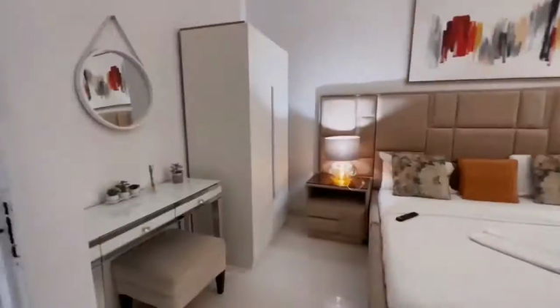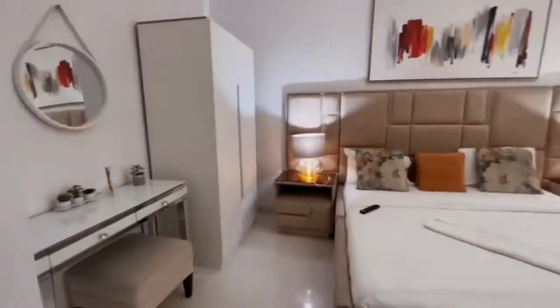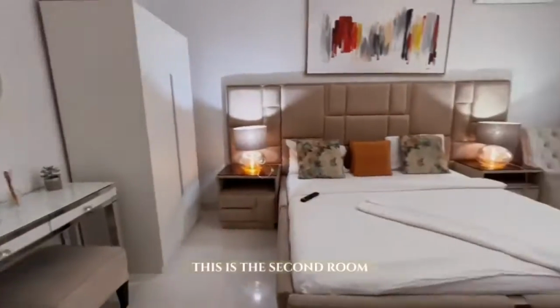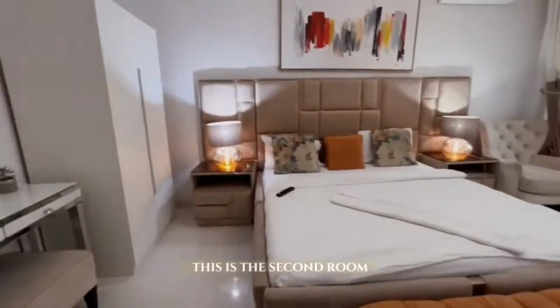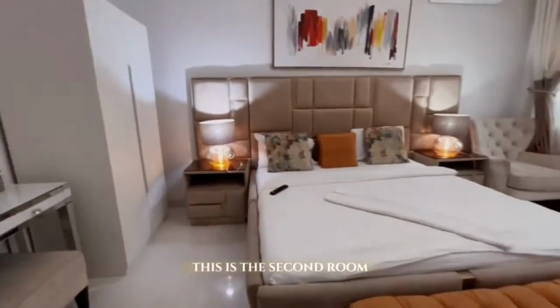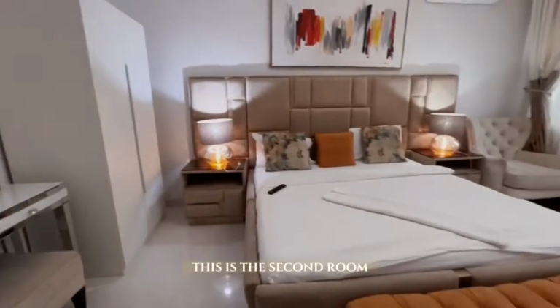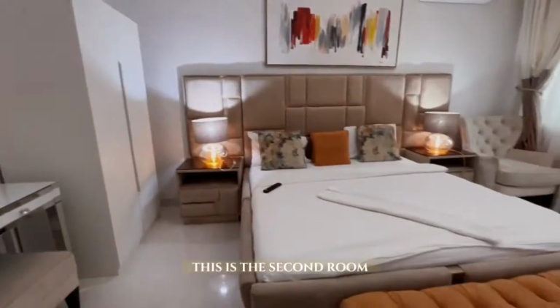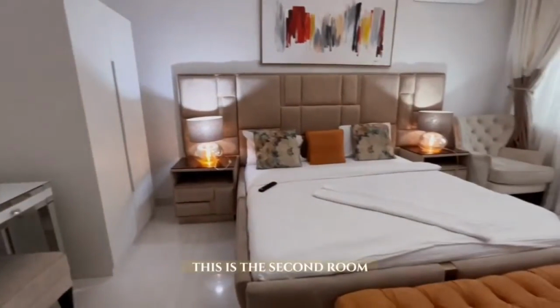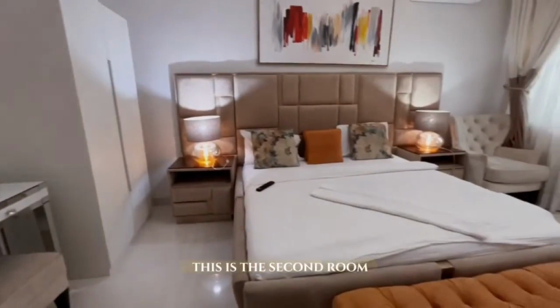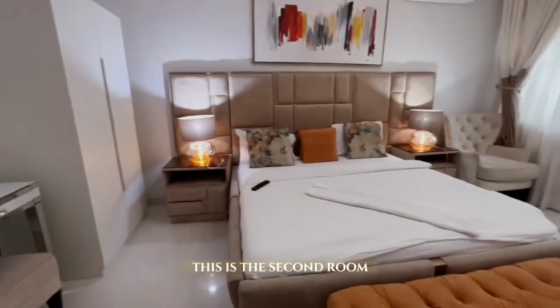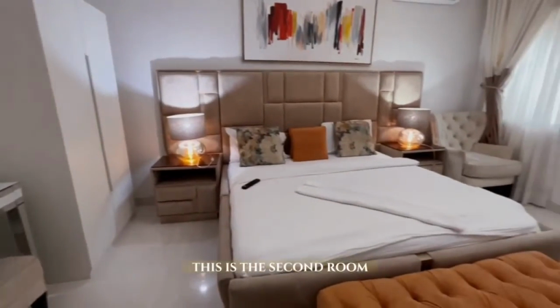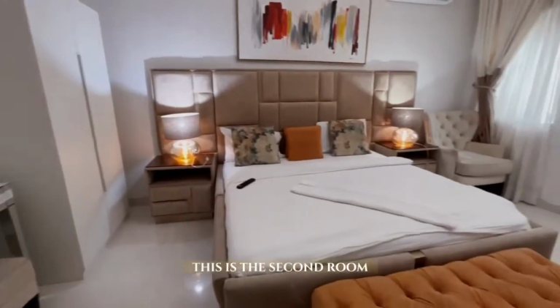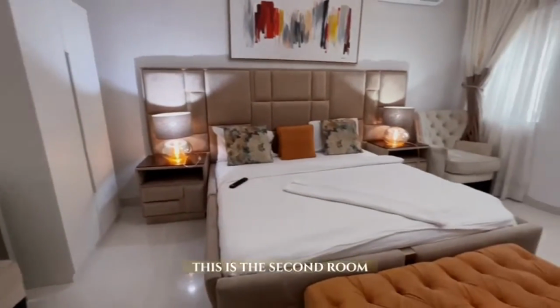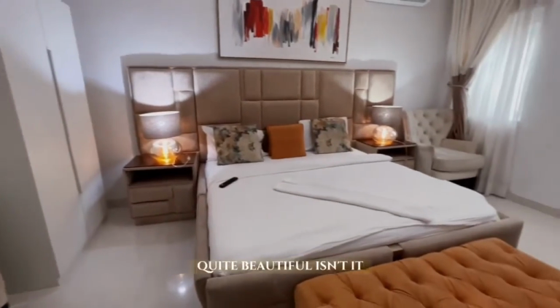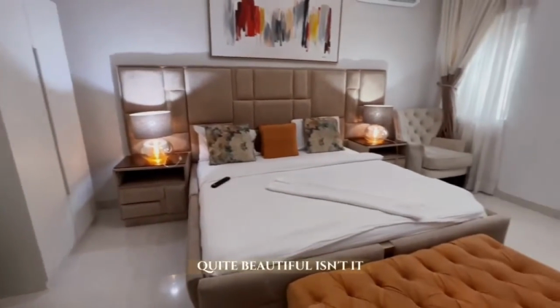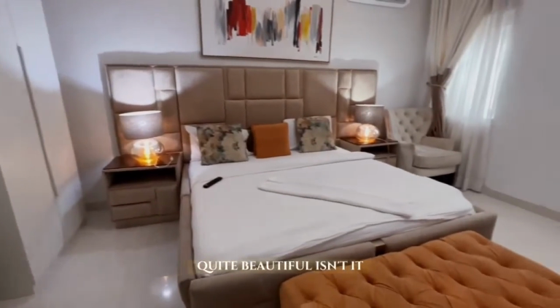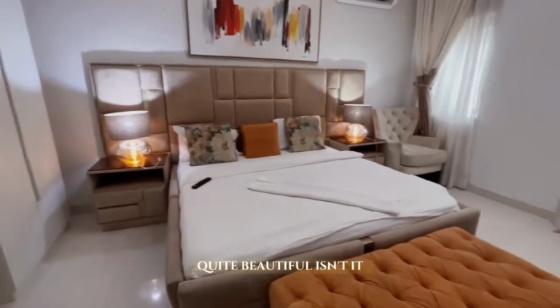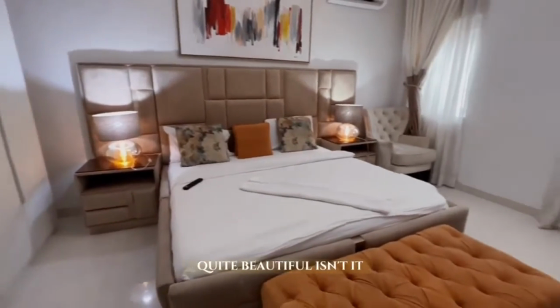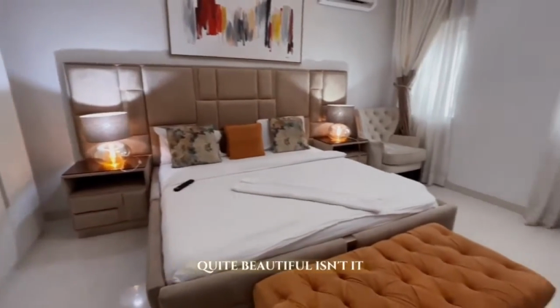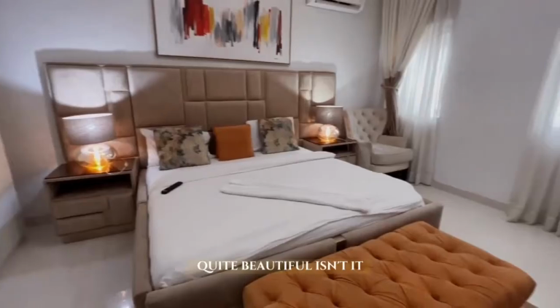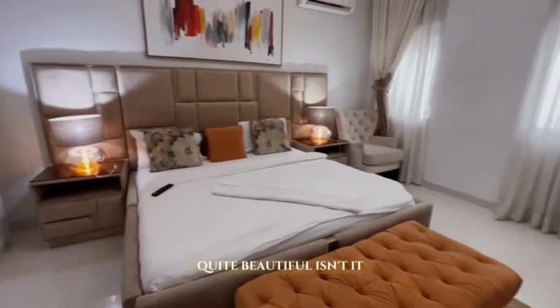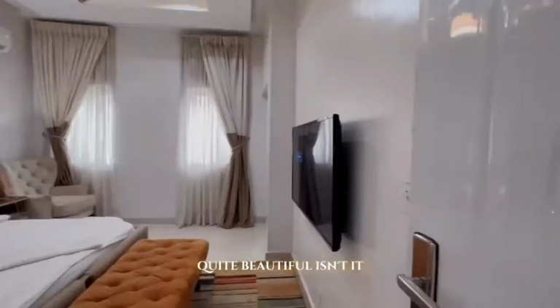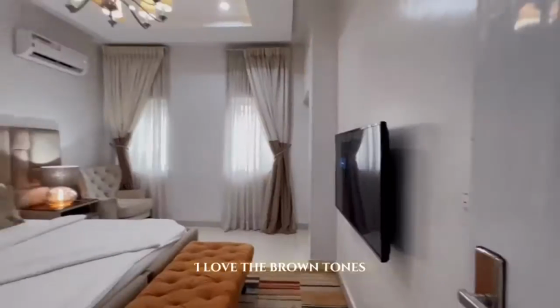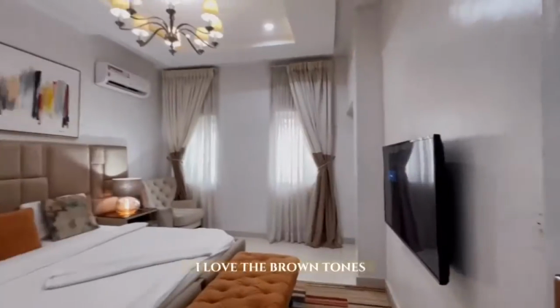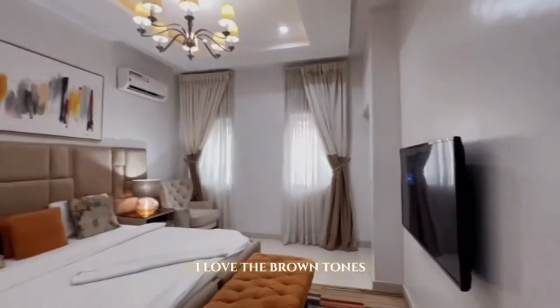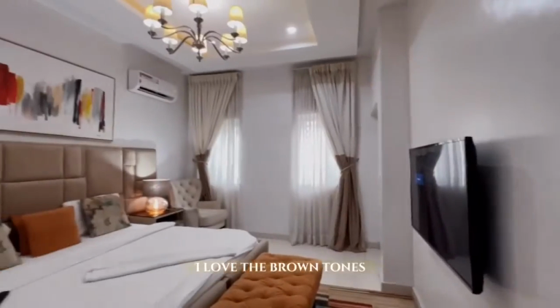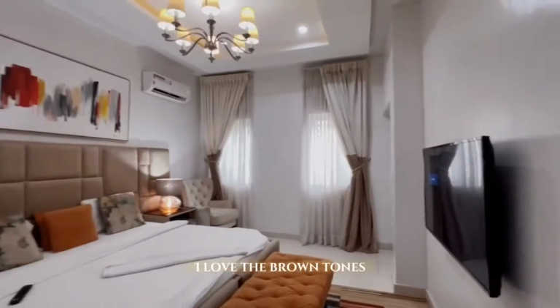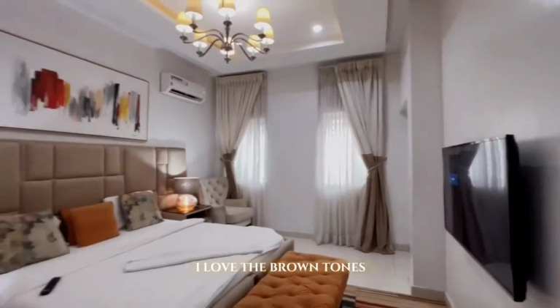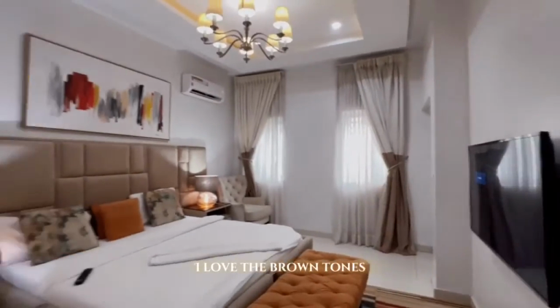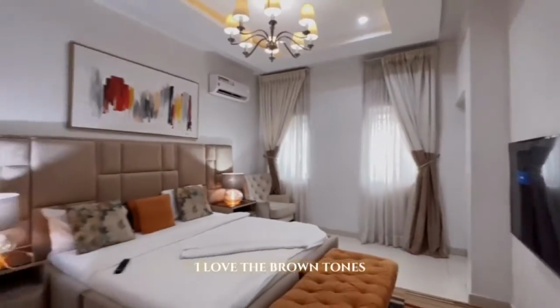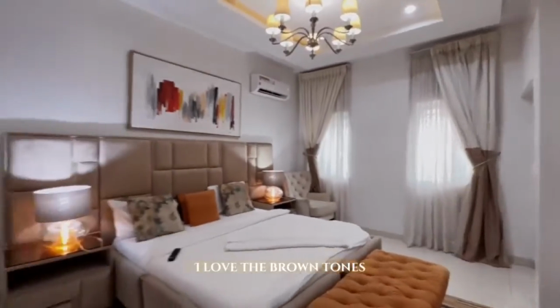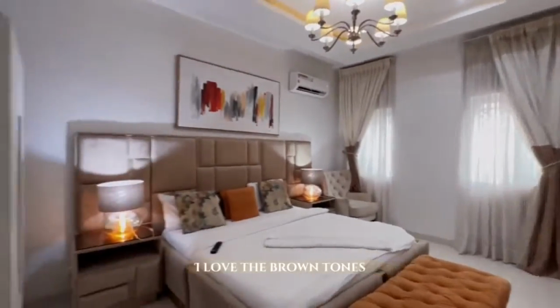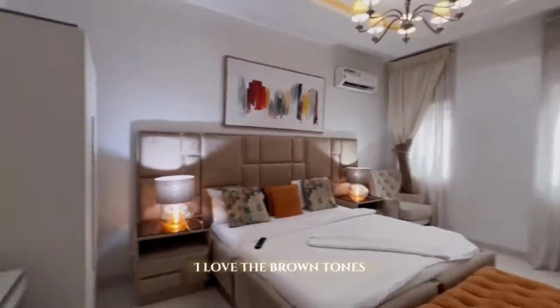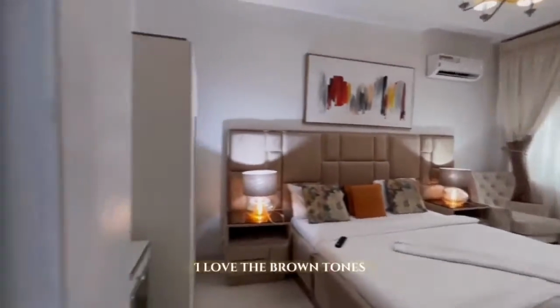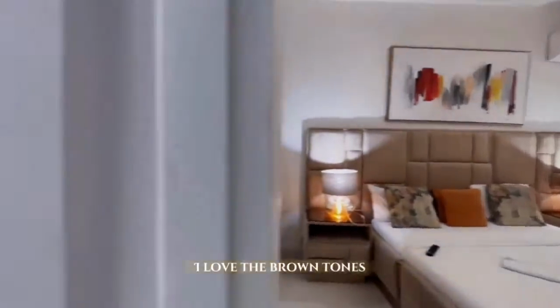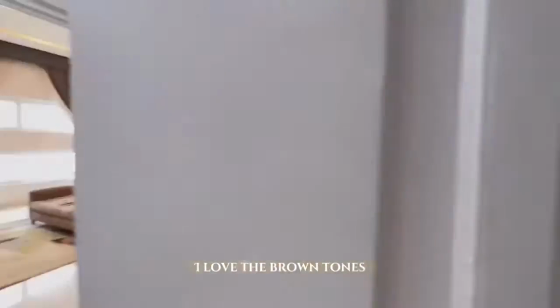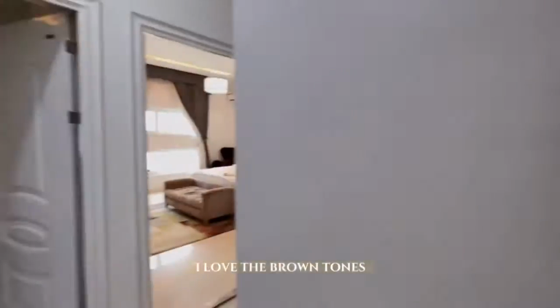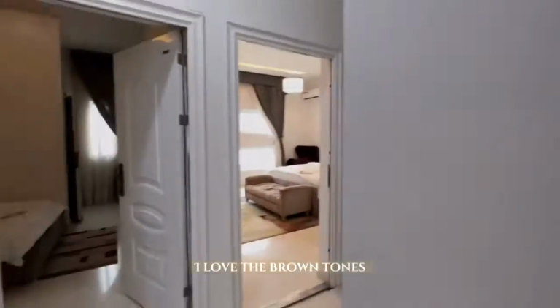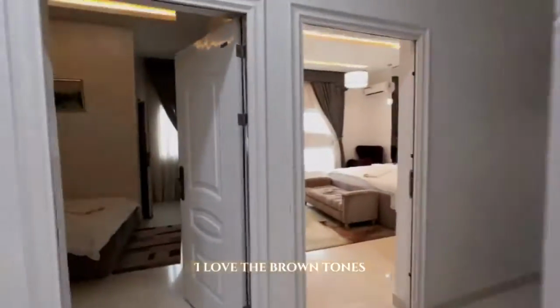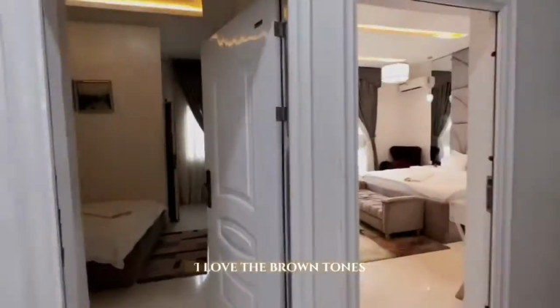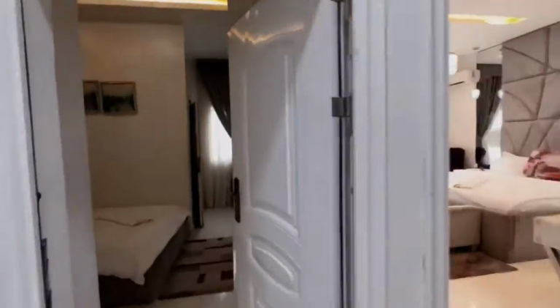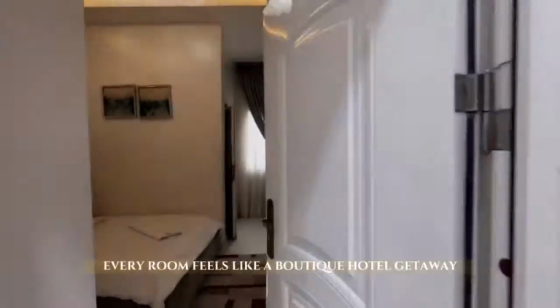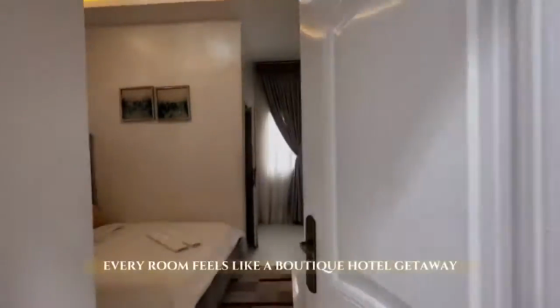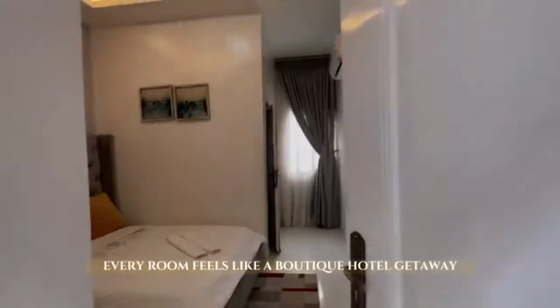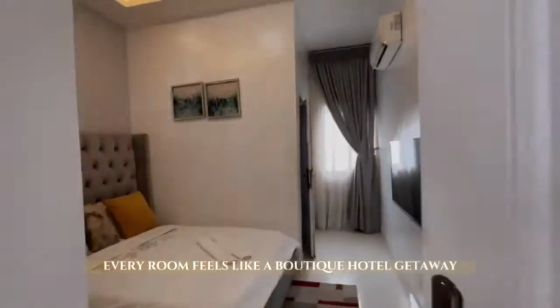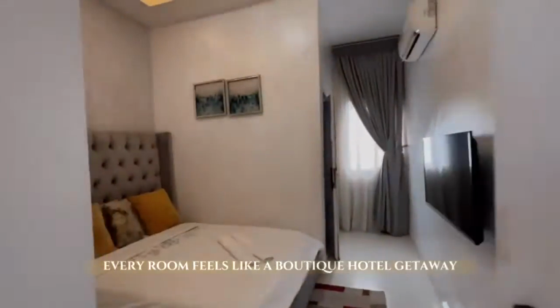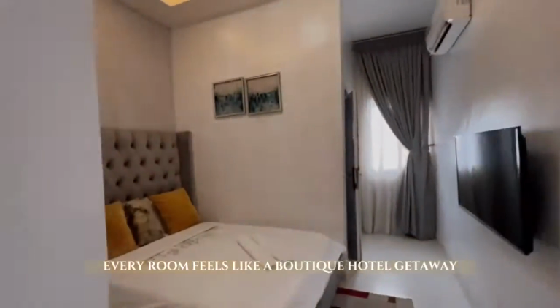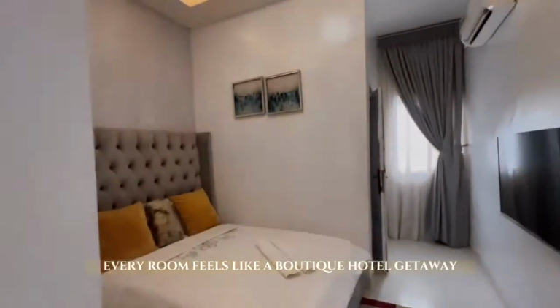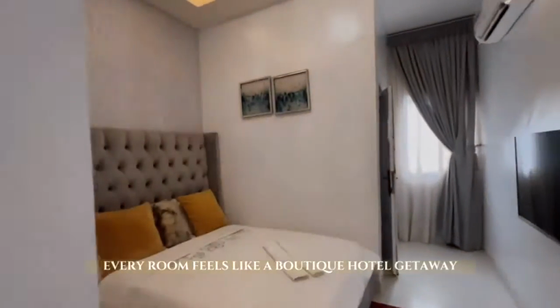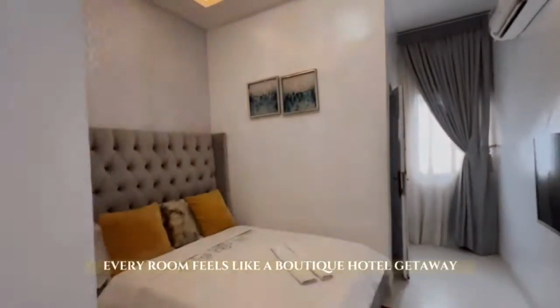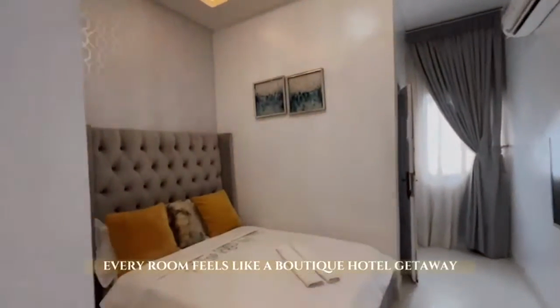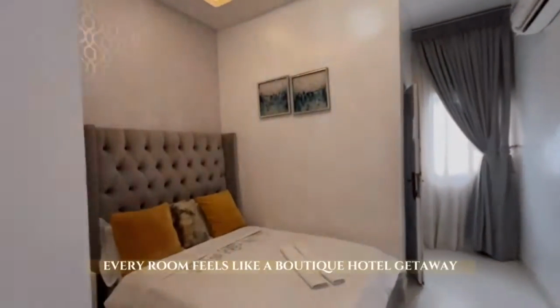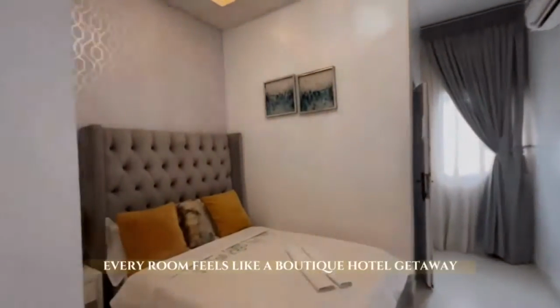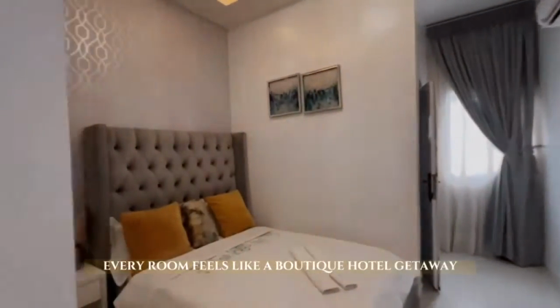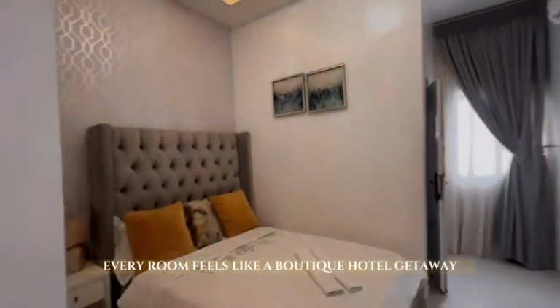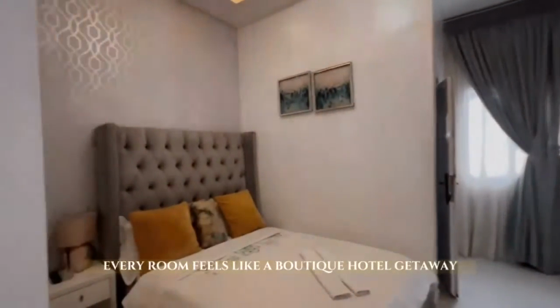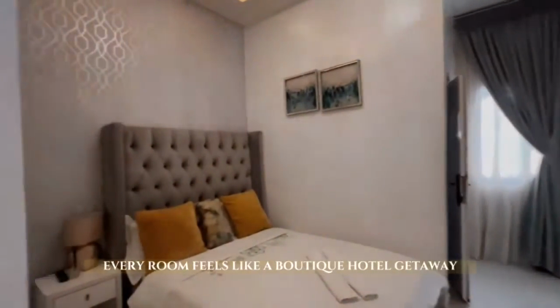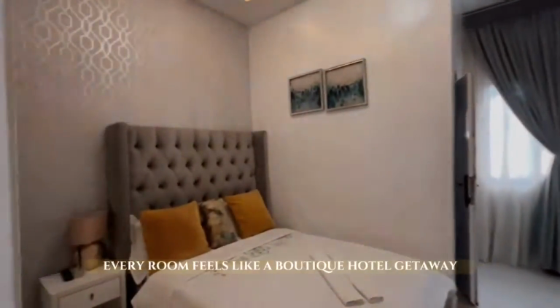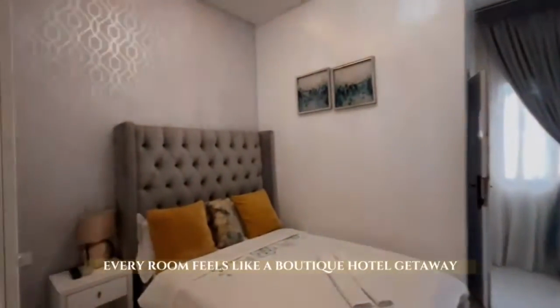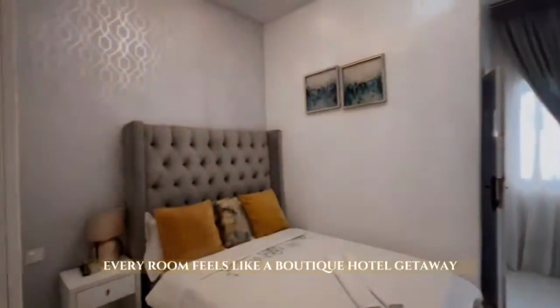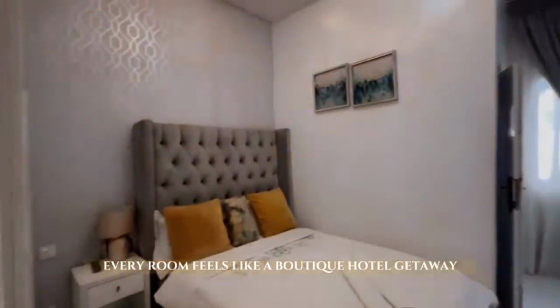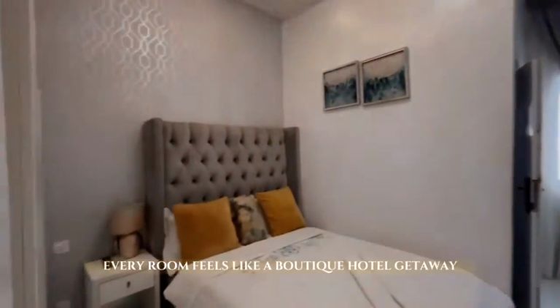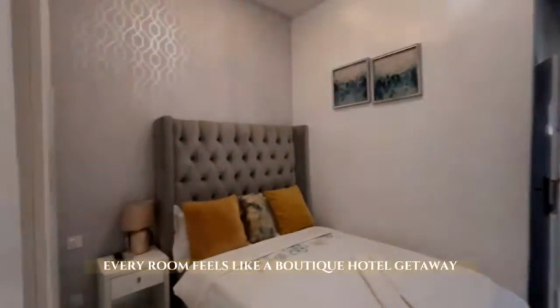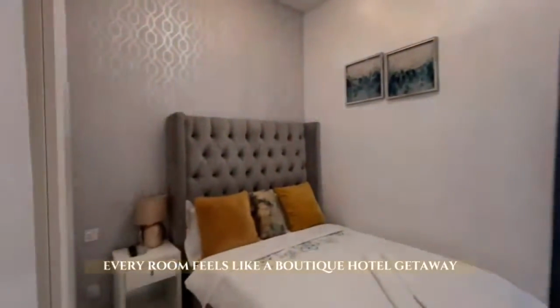This is the second room. Quite beautiful, isn't it? I love the brown tones. Every room feels like a boutique hotel getaway.